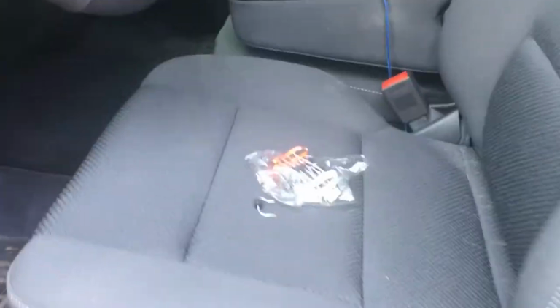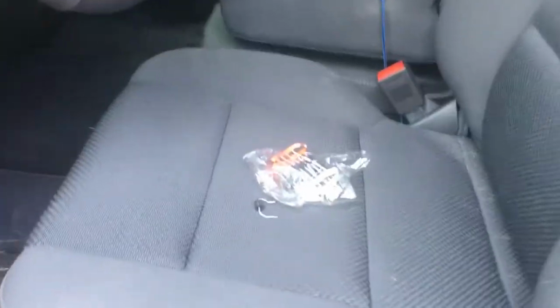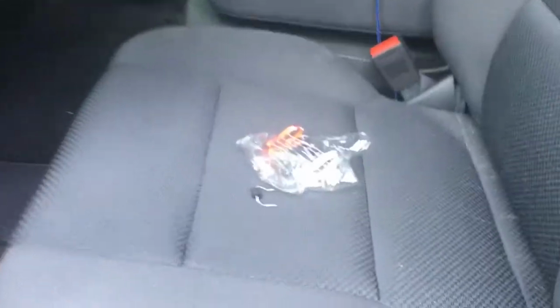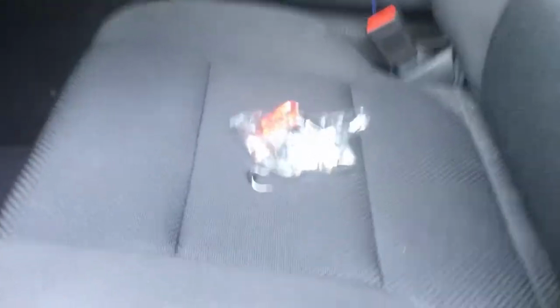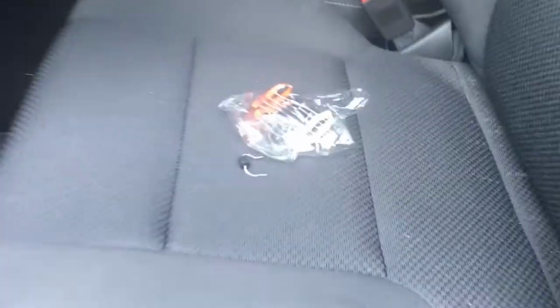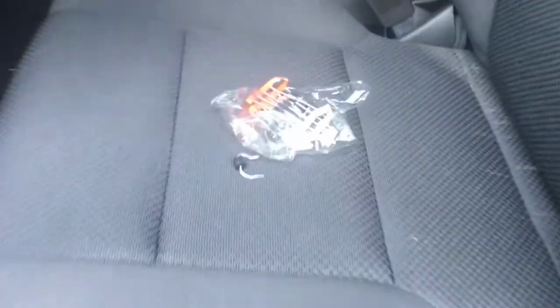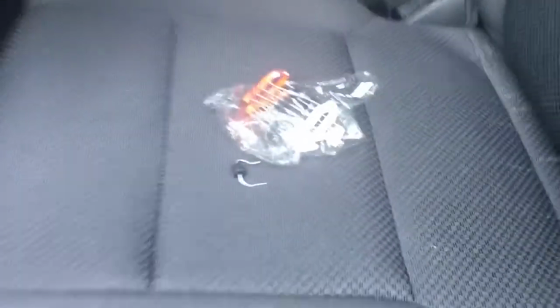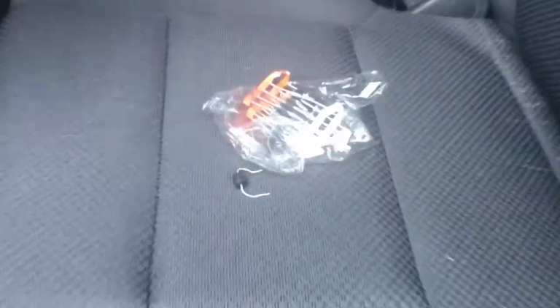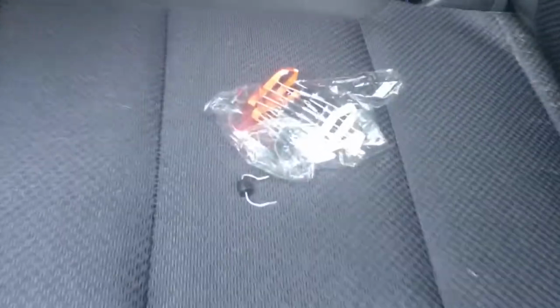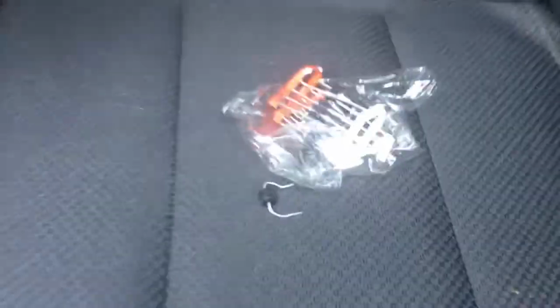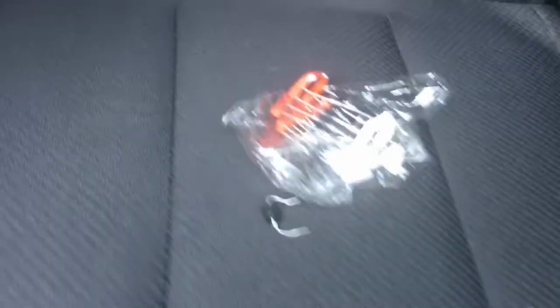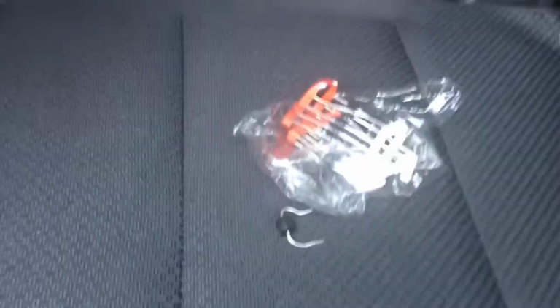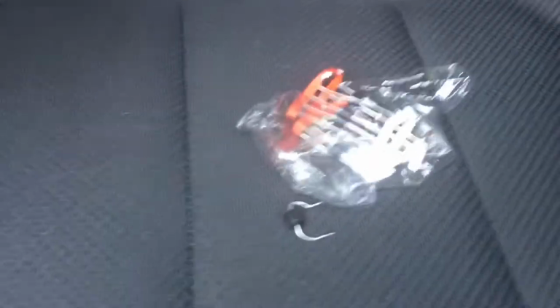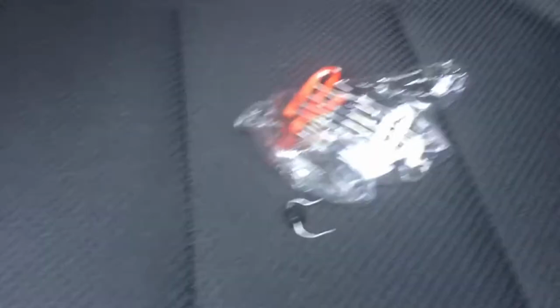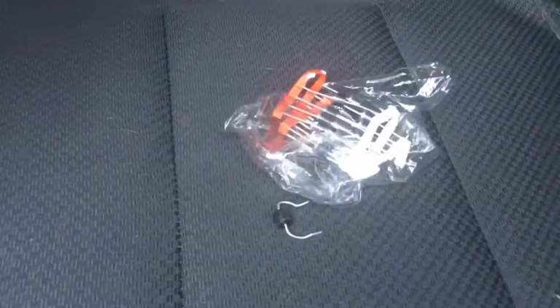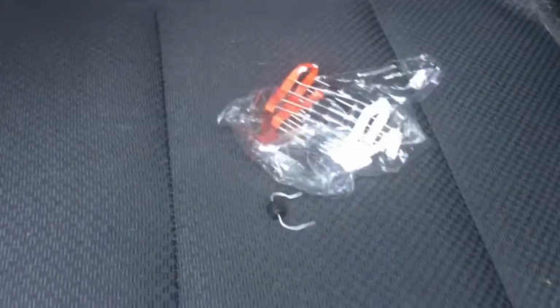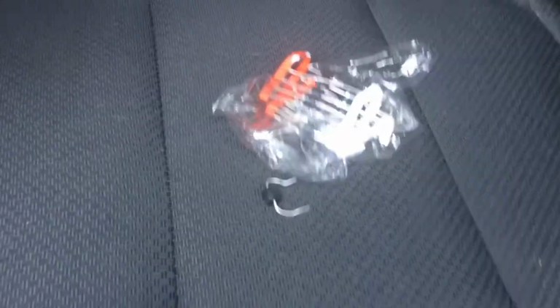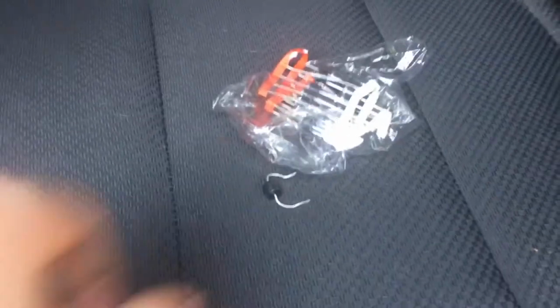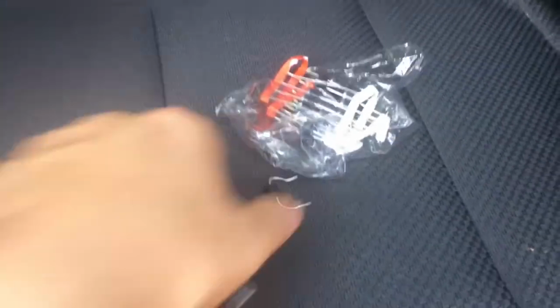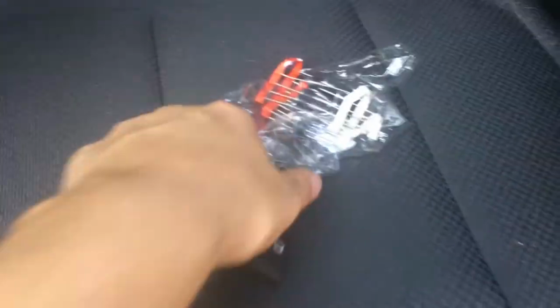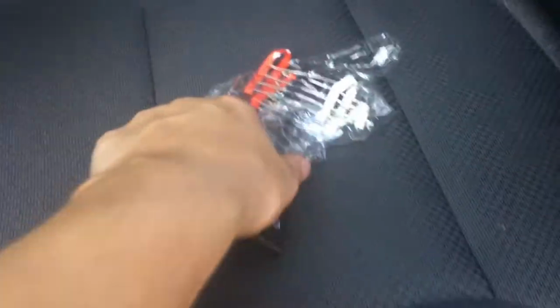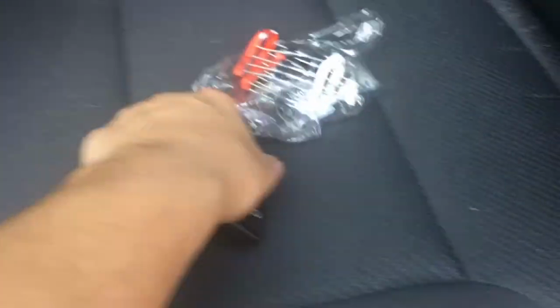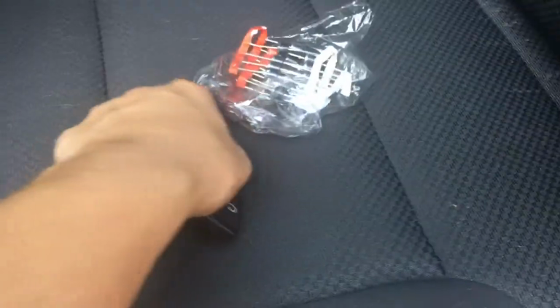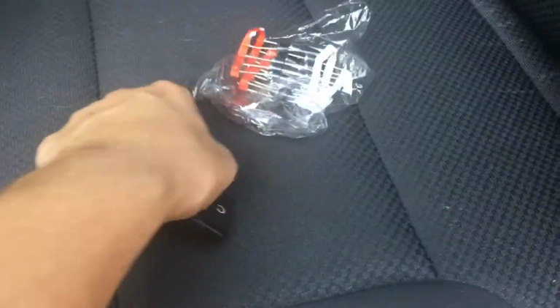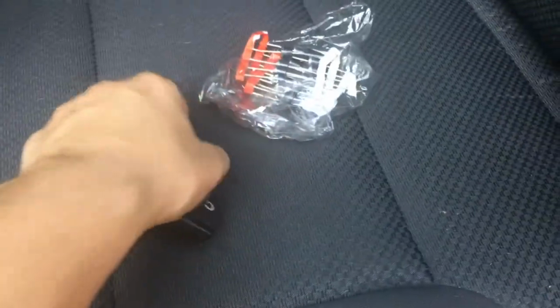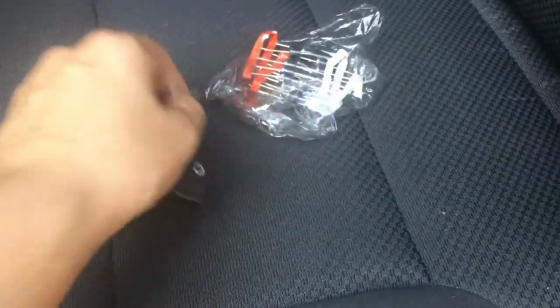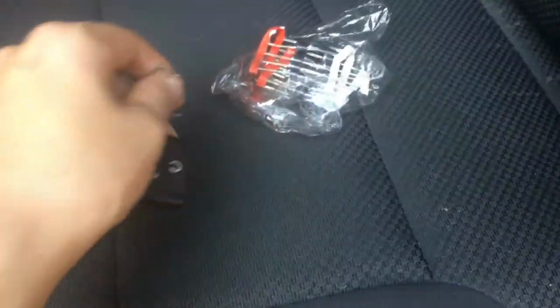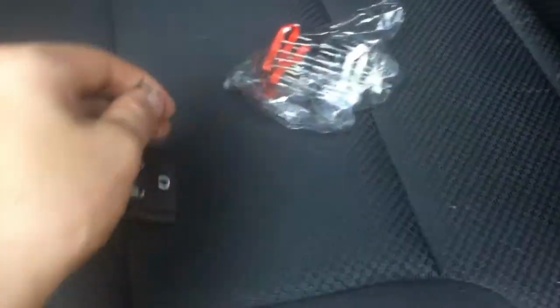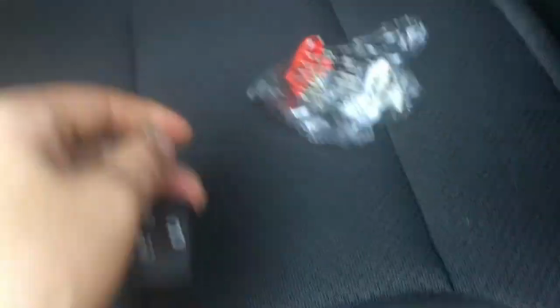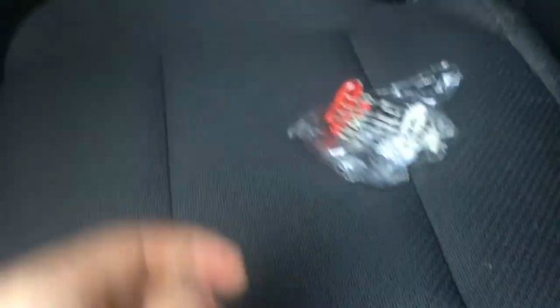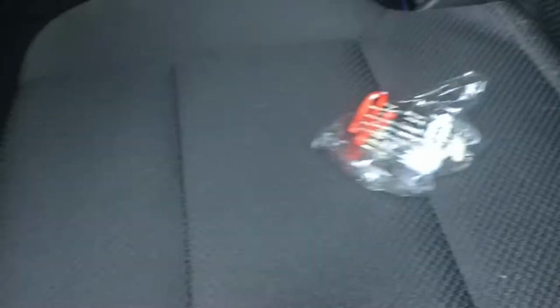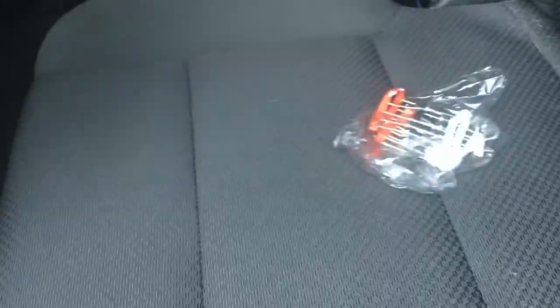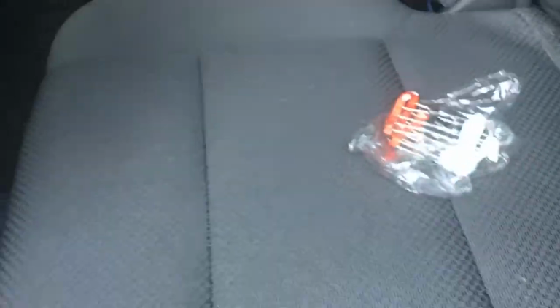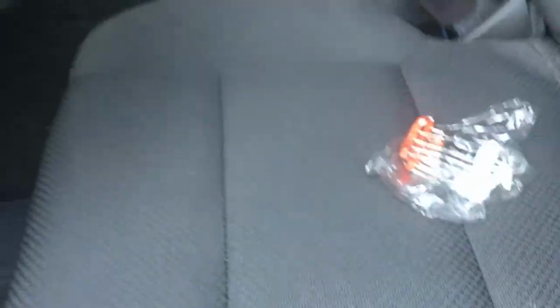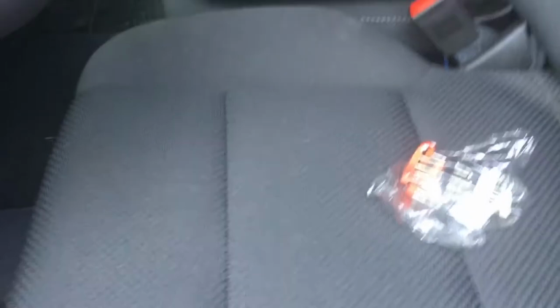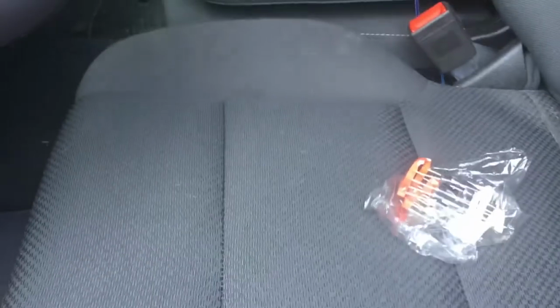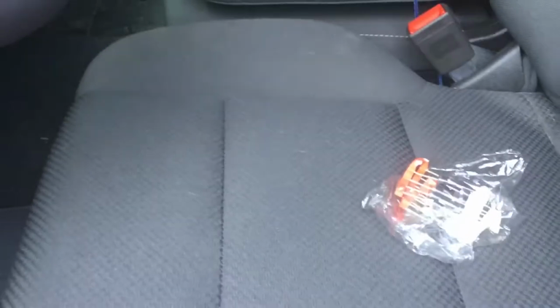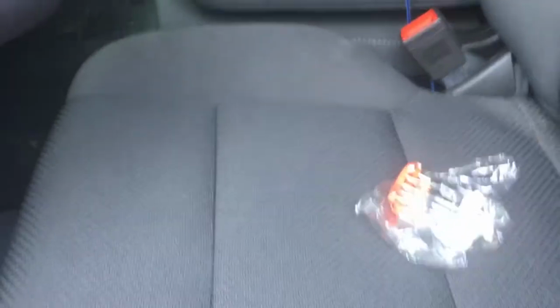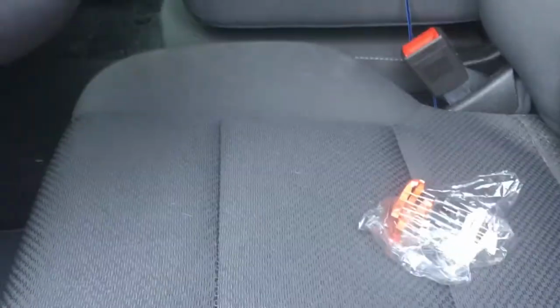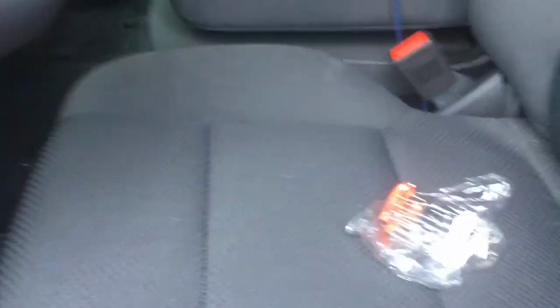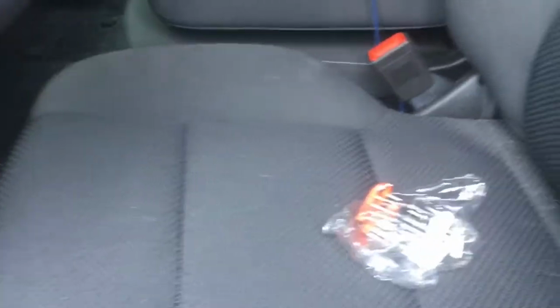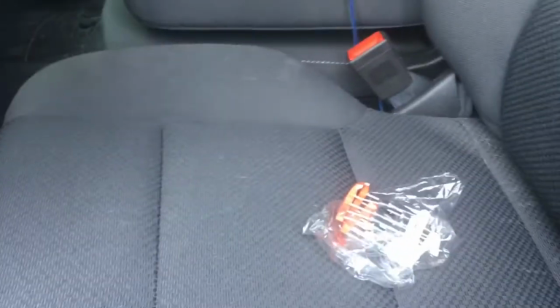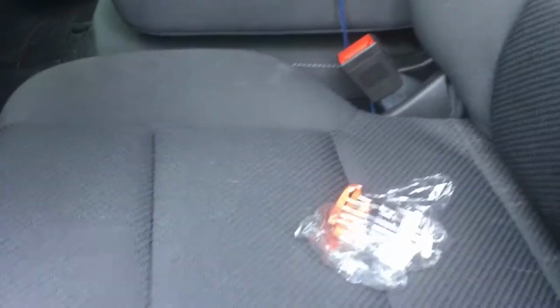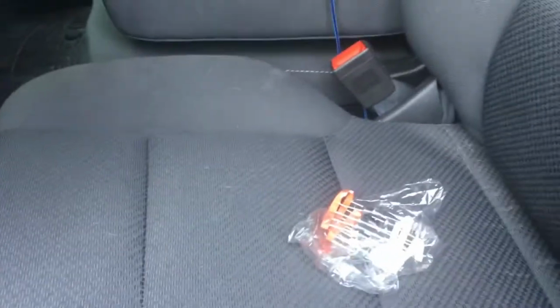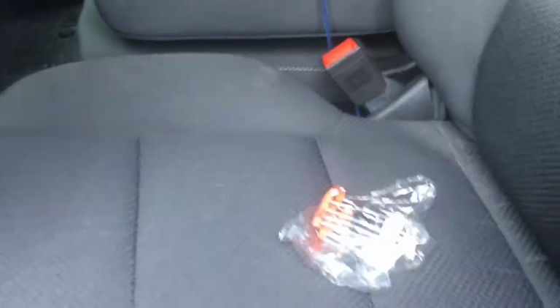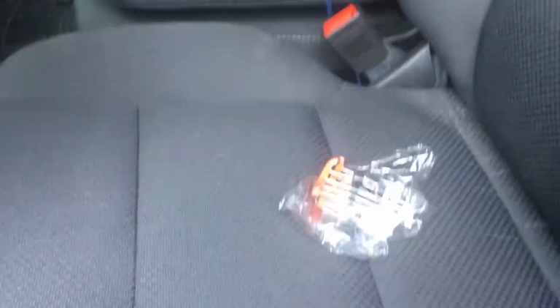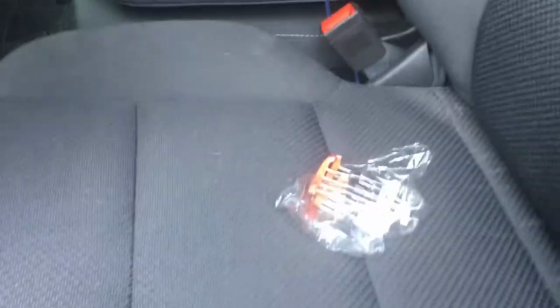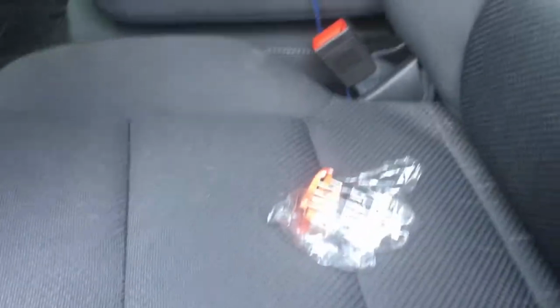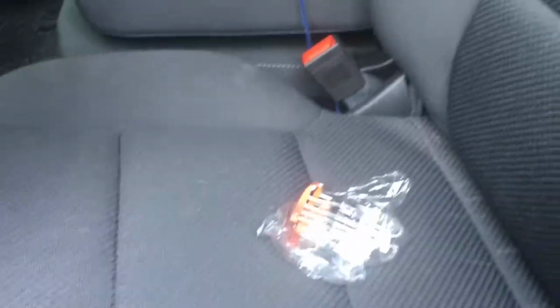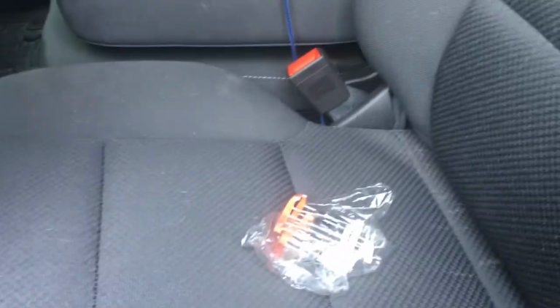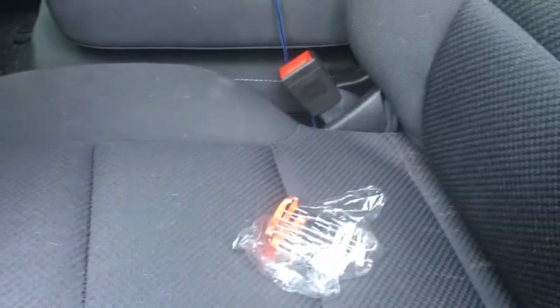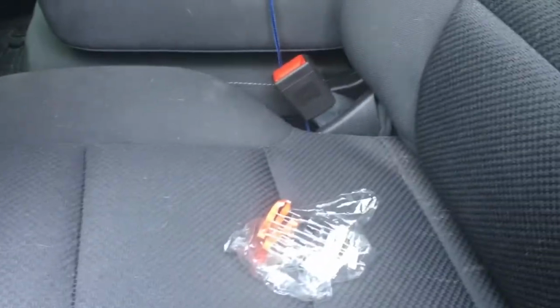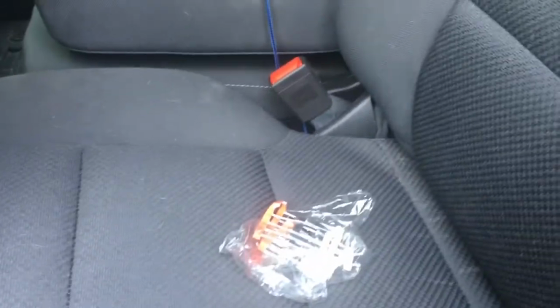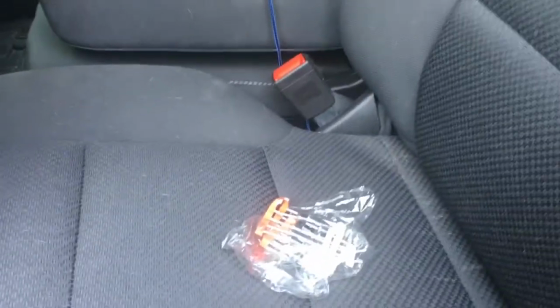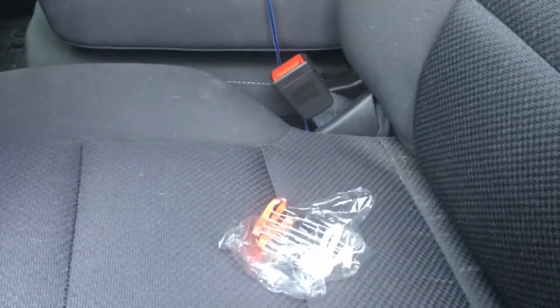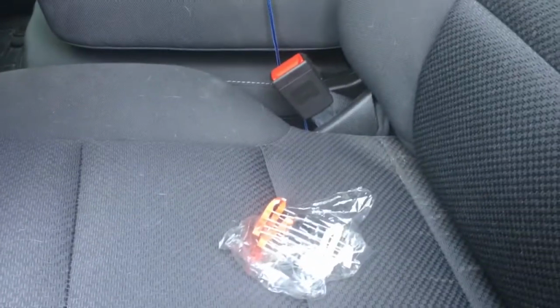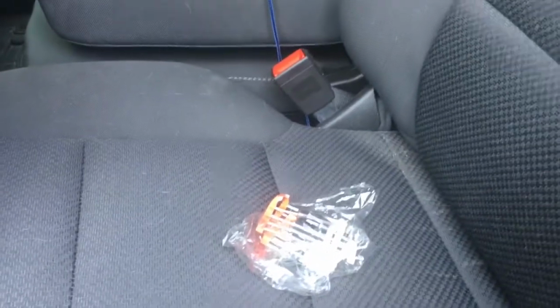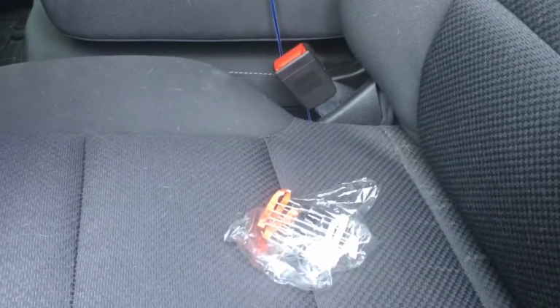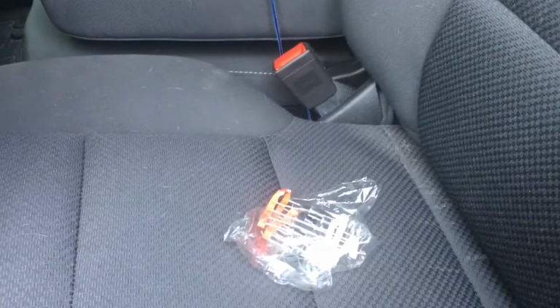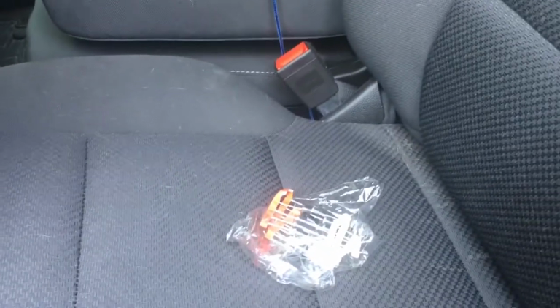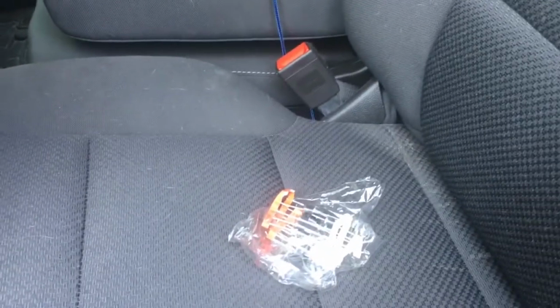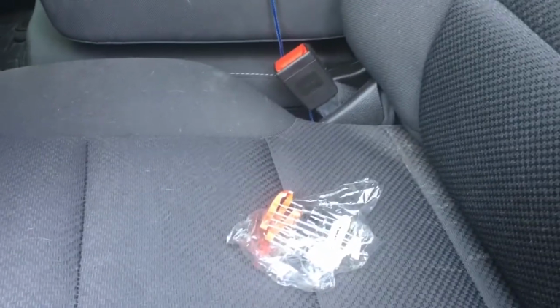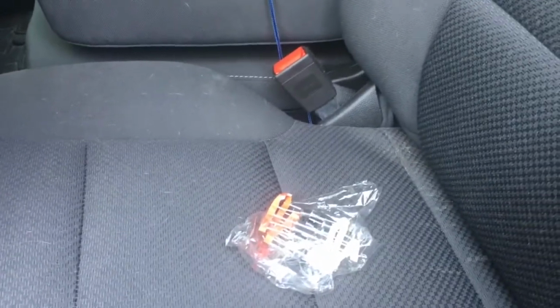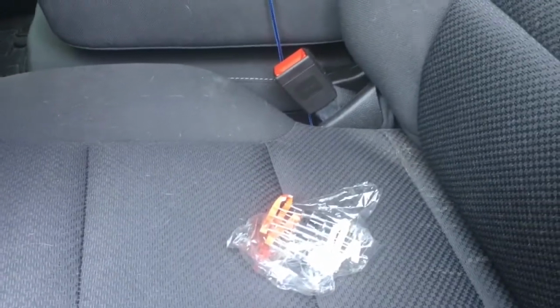Anyway, incredibly cheap to buy these things. Super, super easy. I'll put a link in the description of what to buy.